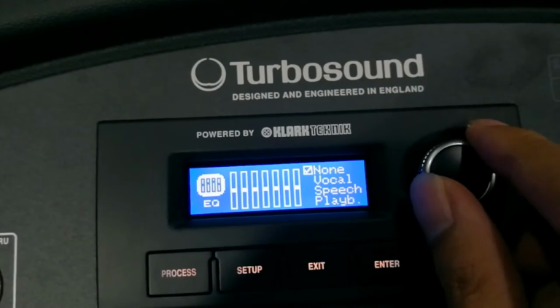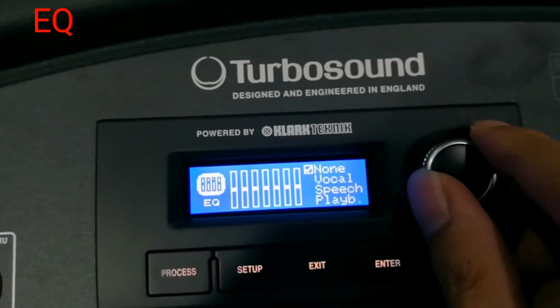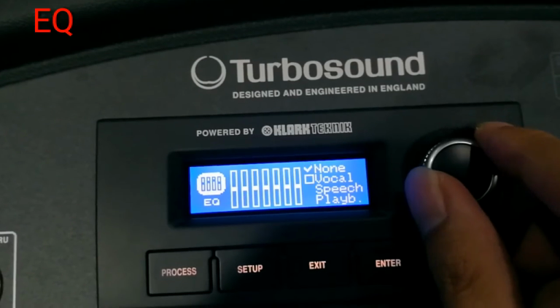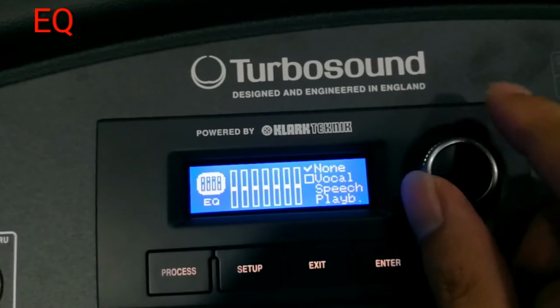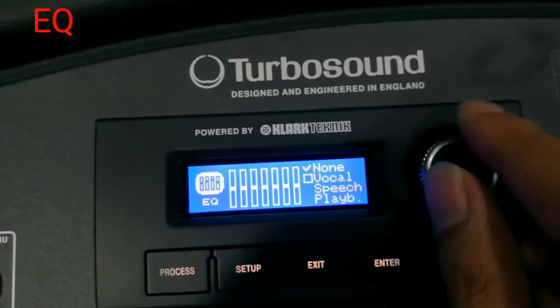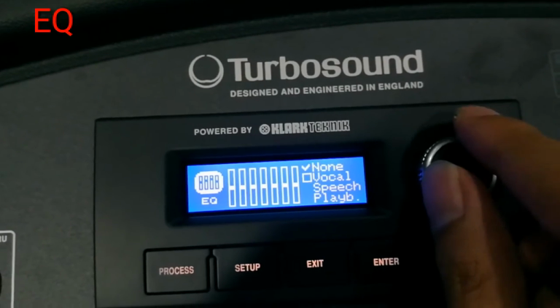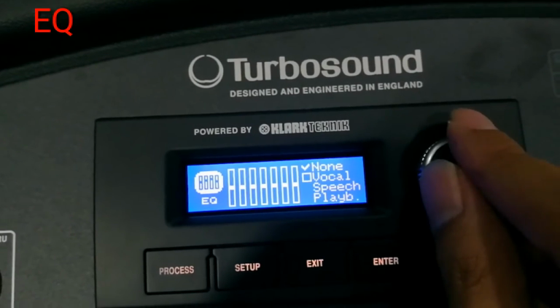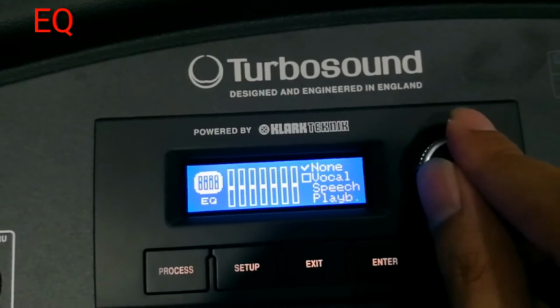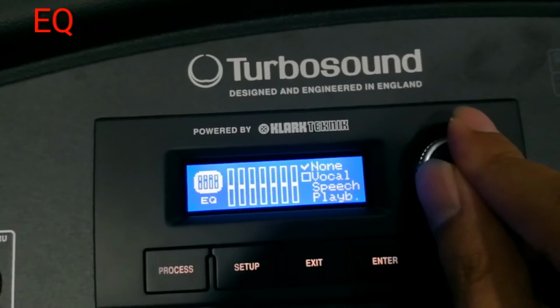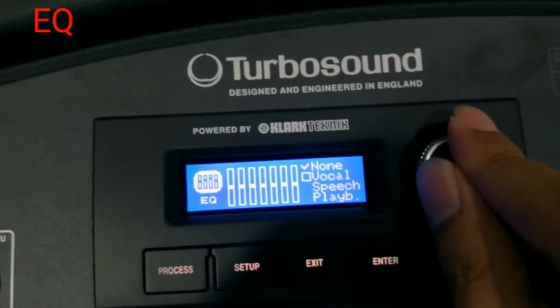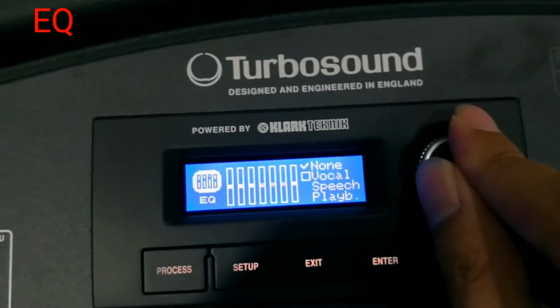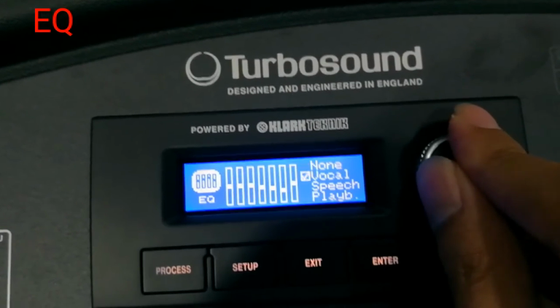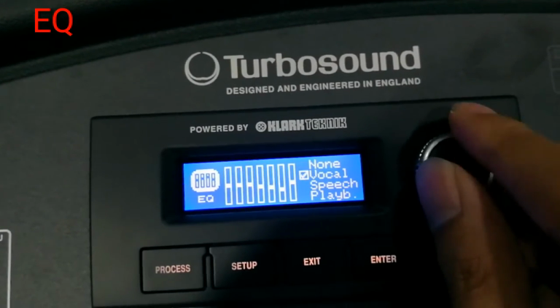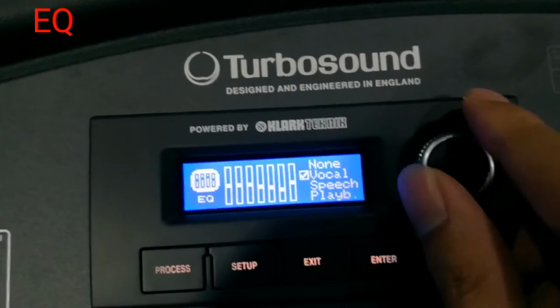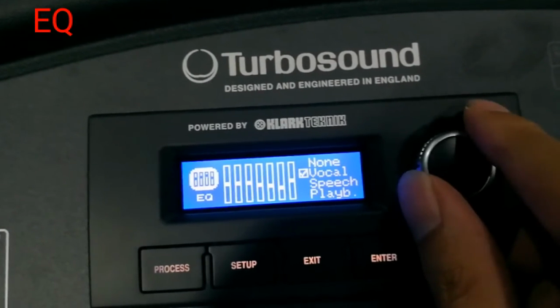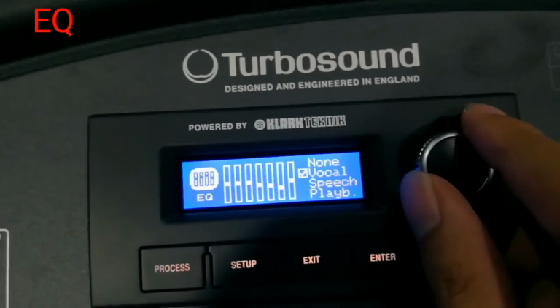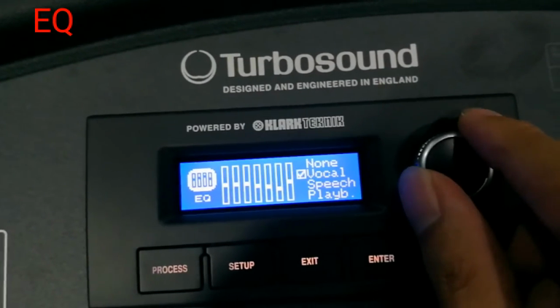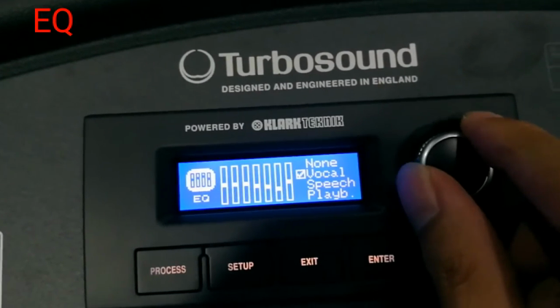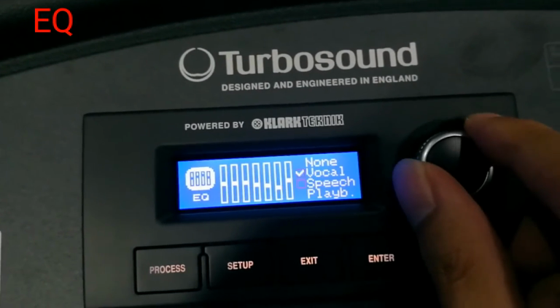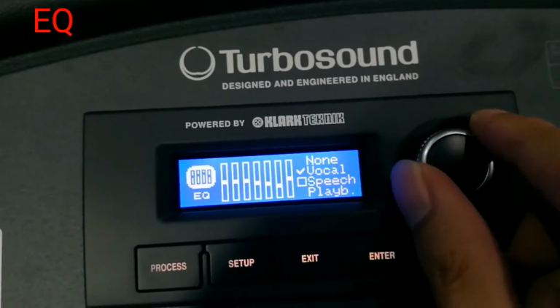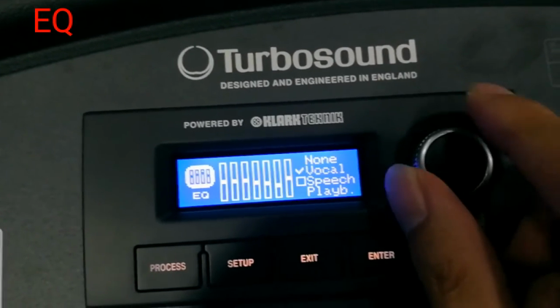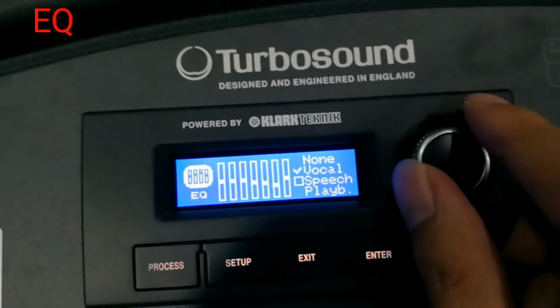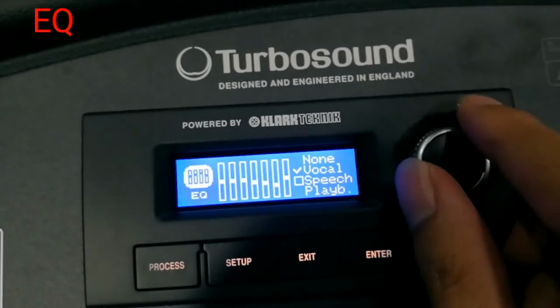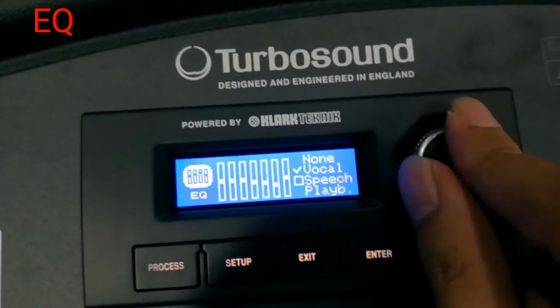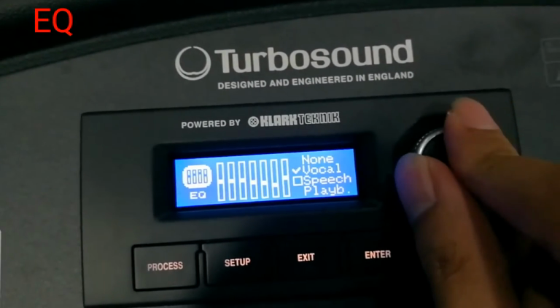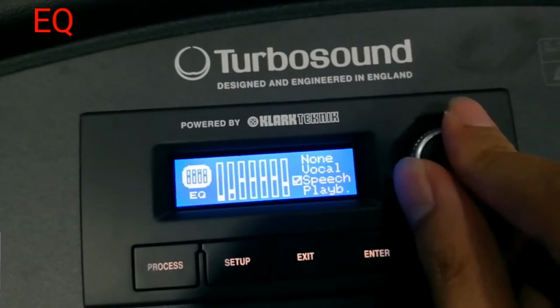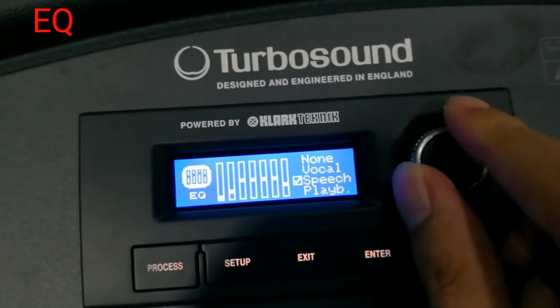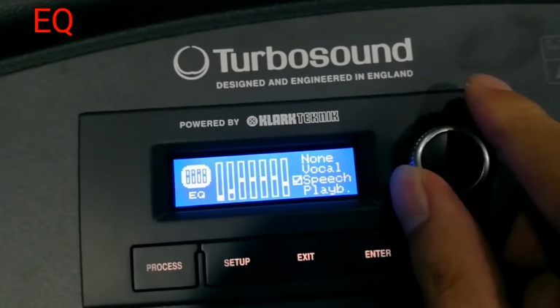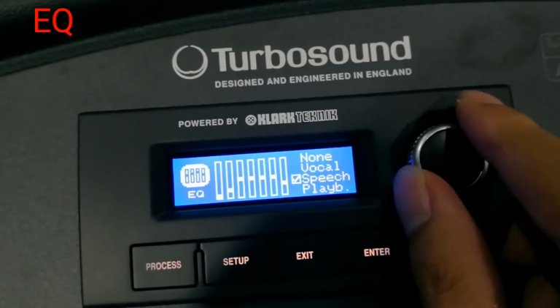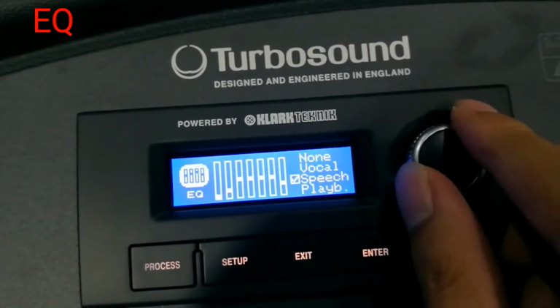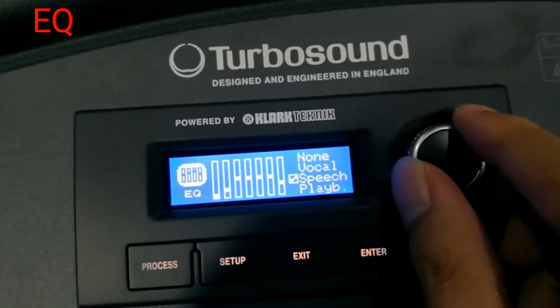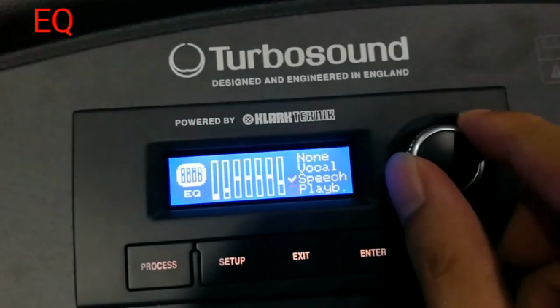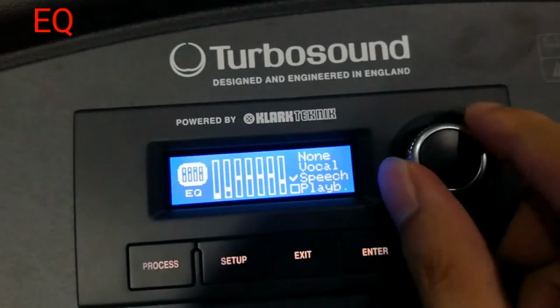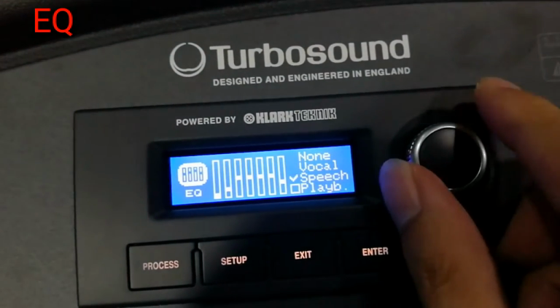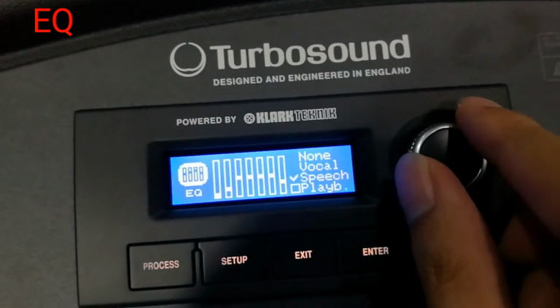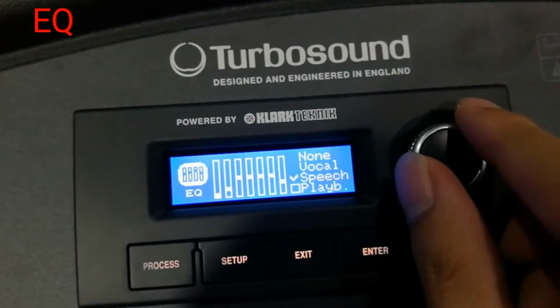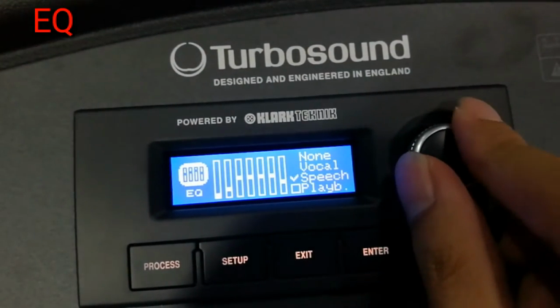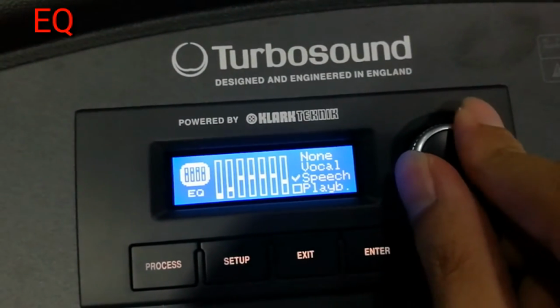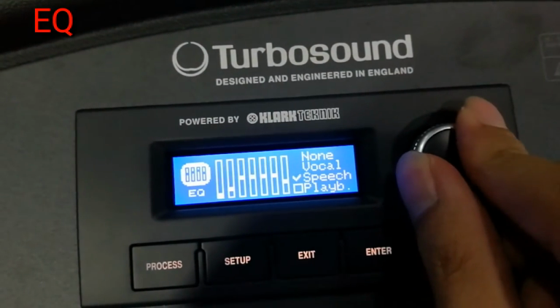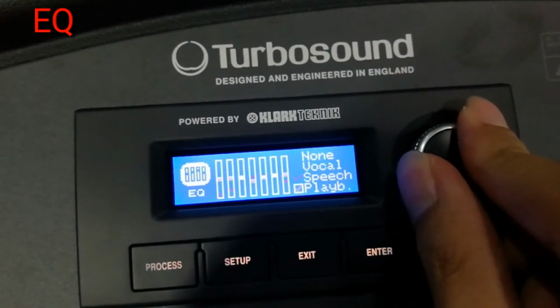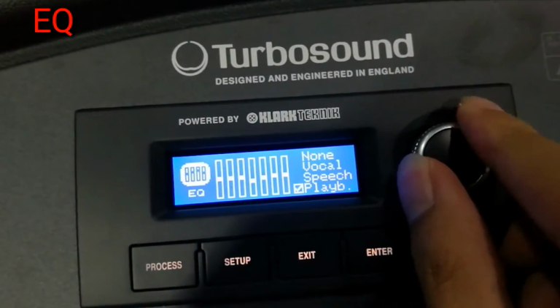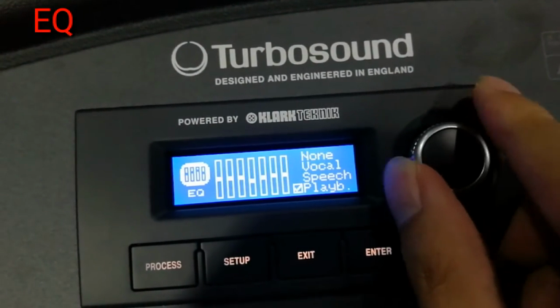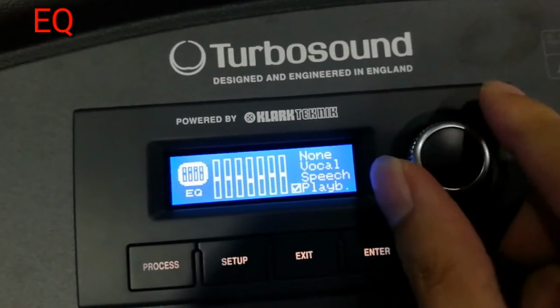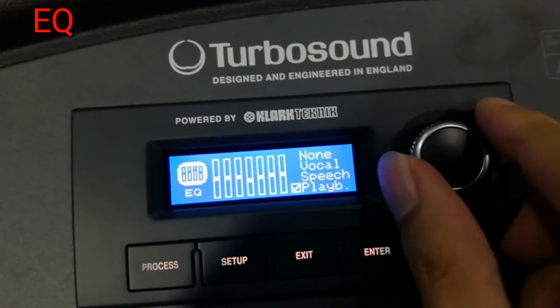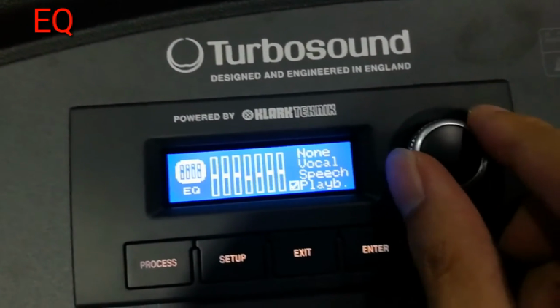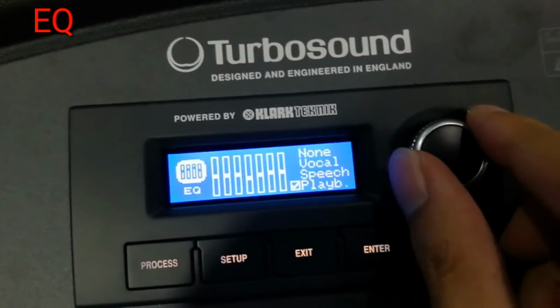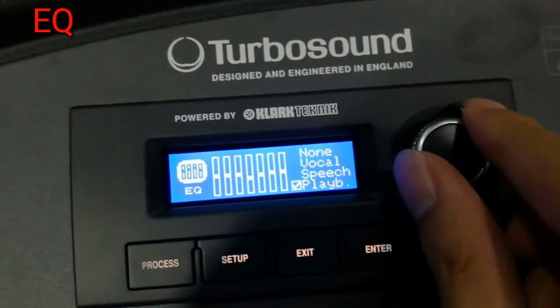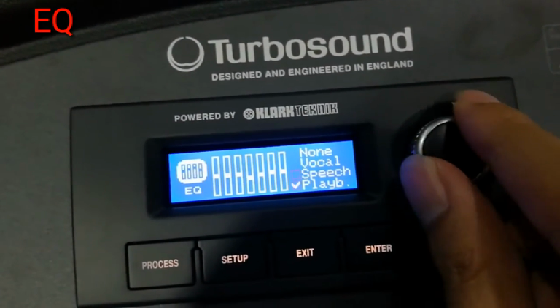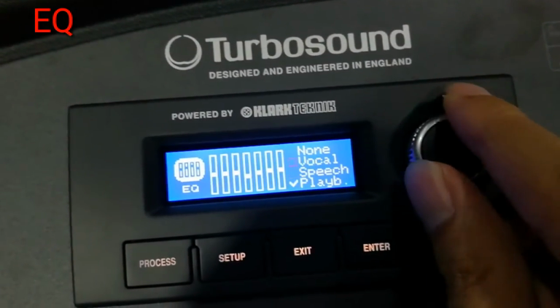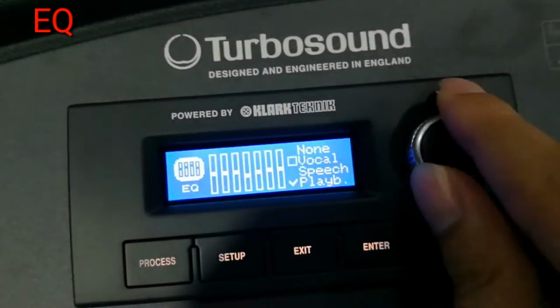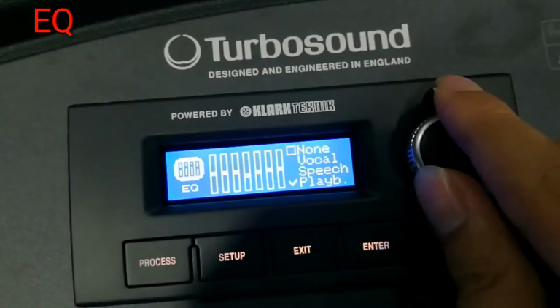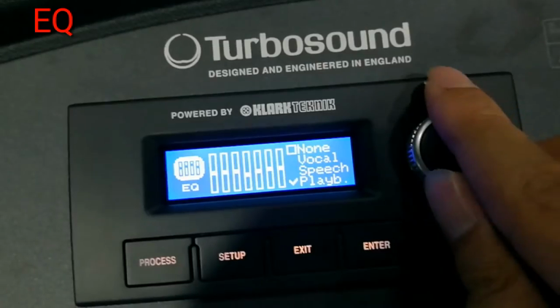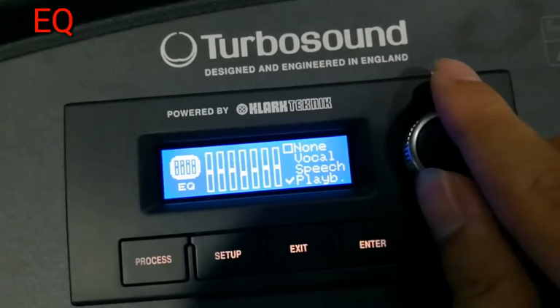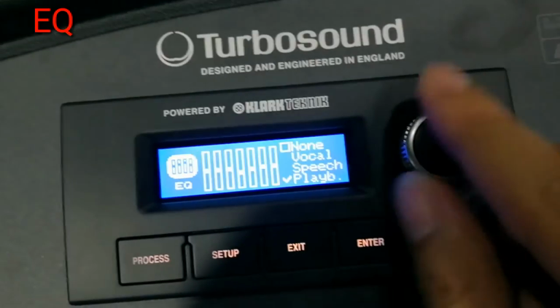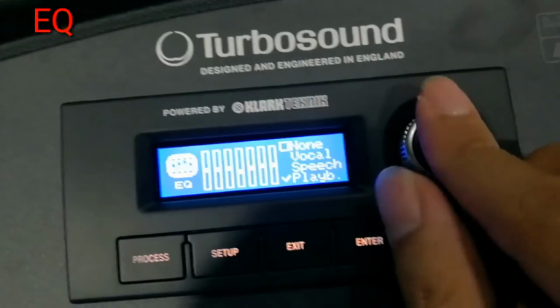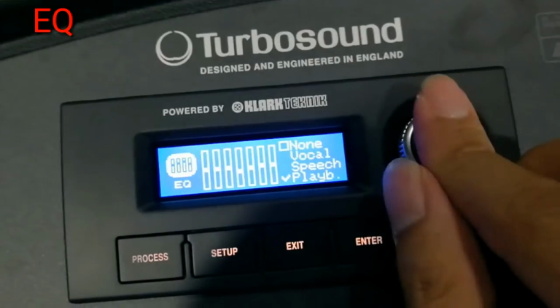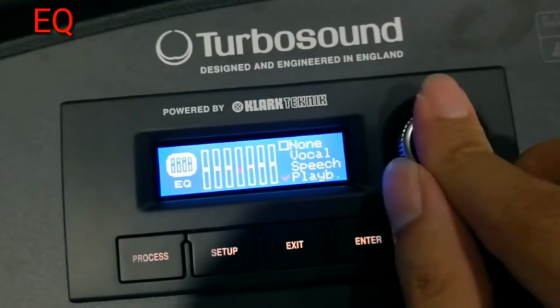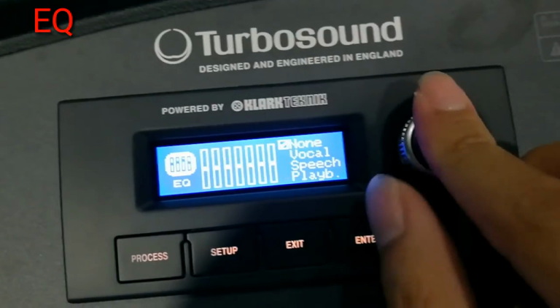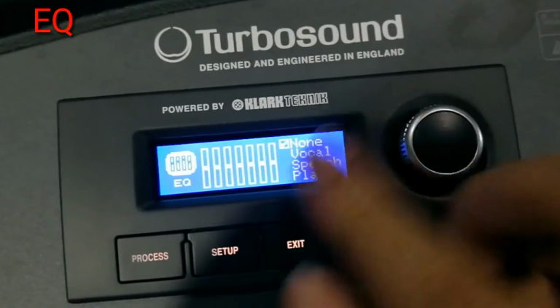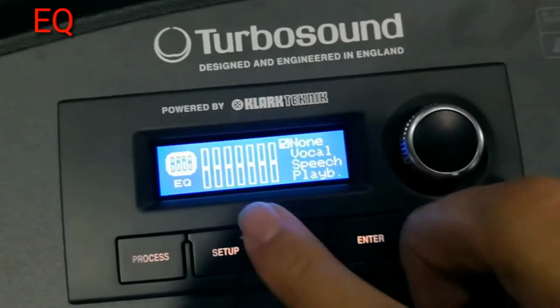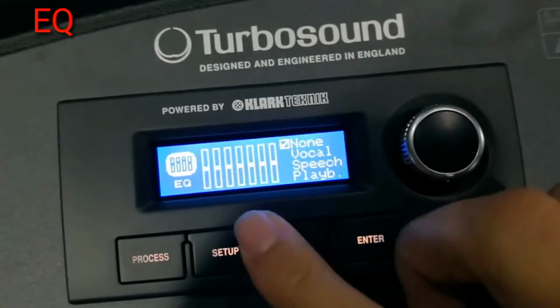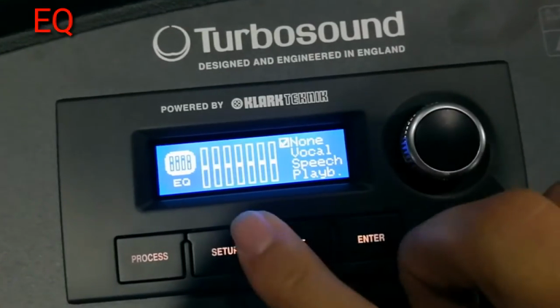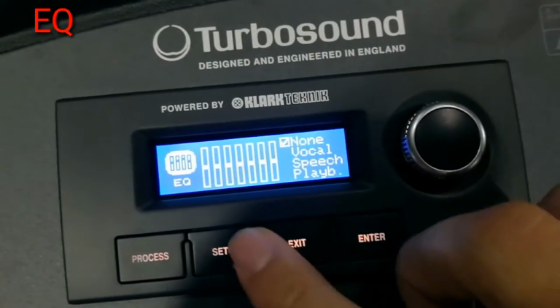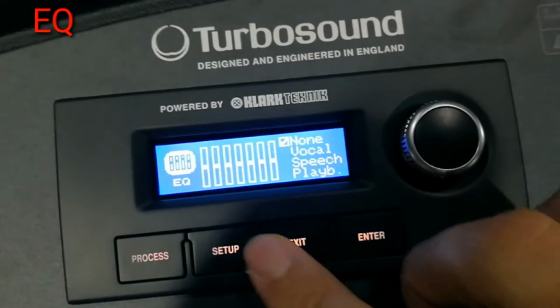It has an EQ which has a setting of vocal, speech, and playback, or you can do it flat.